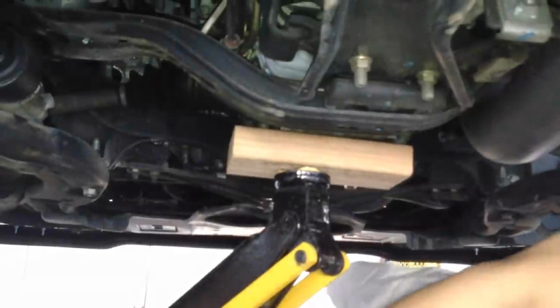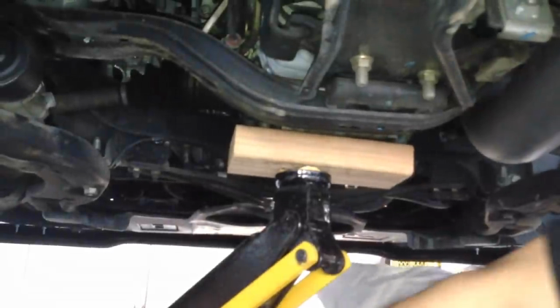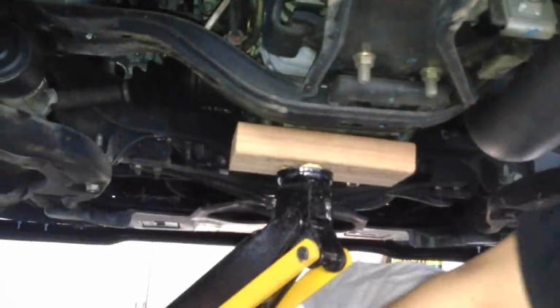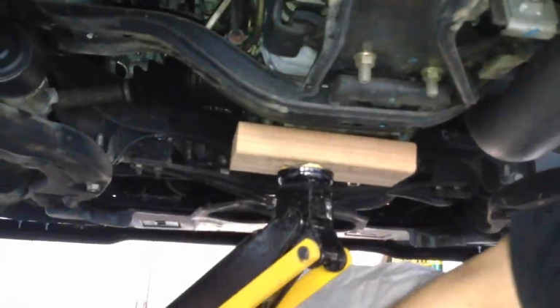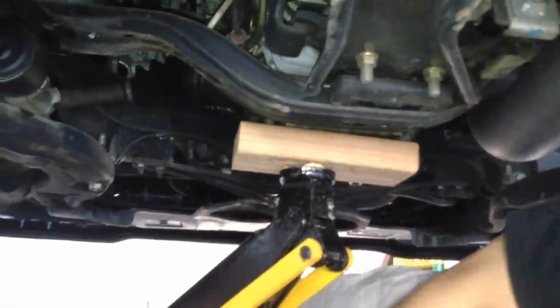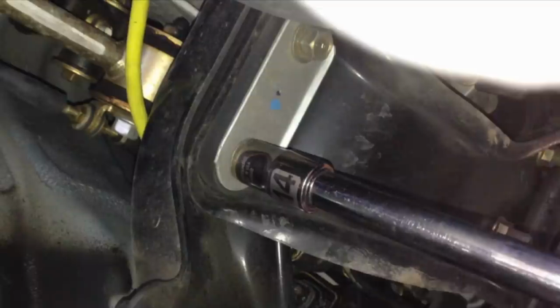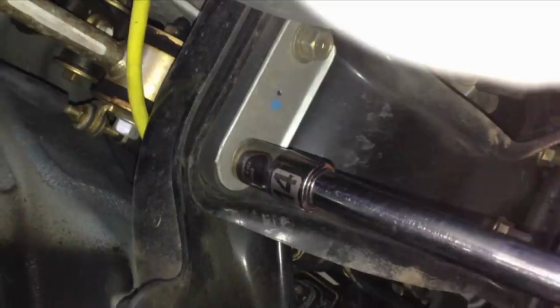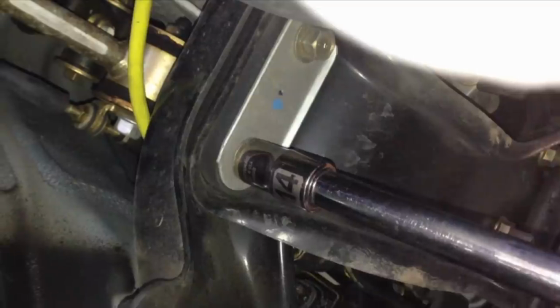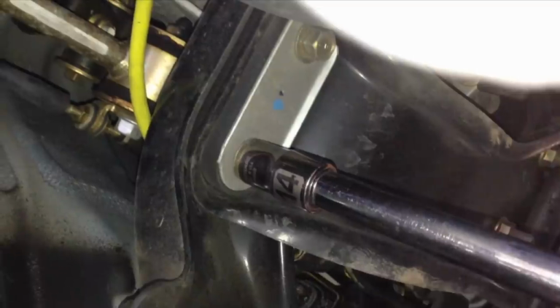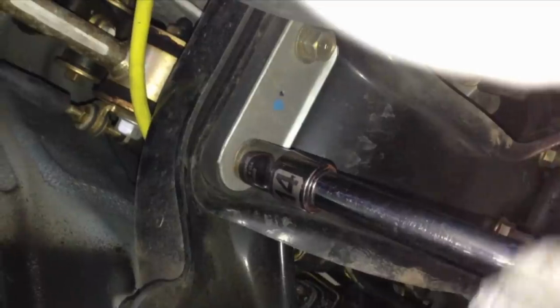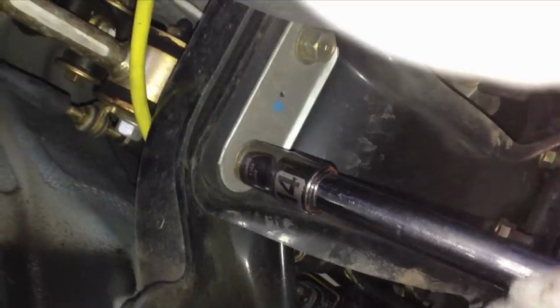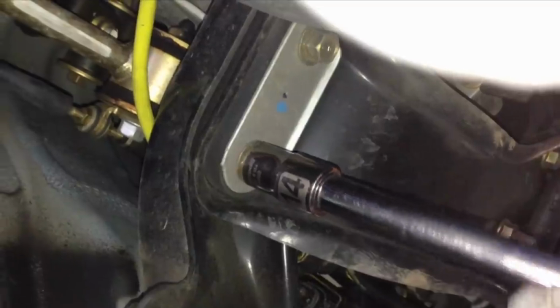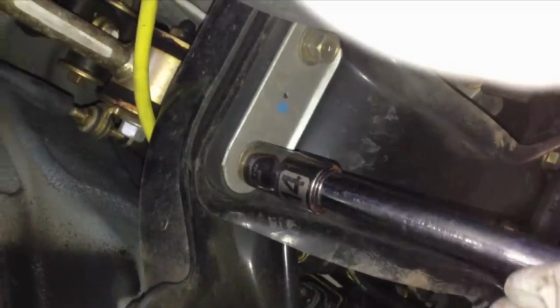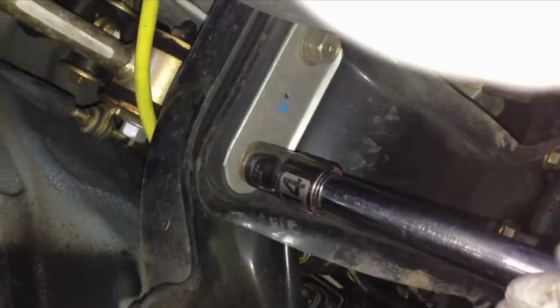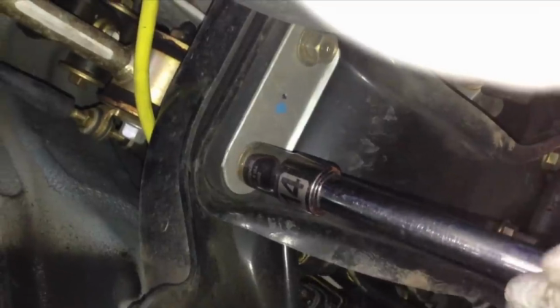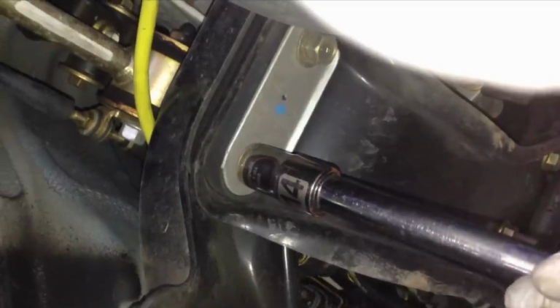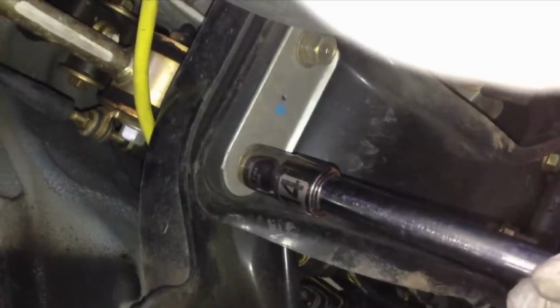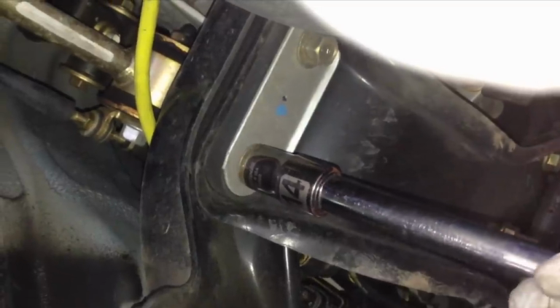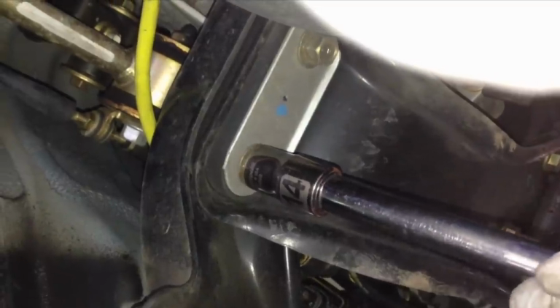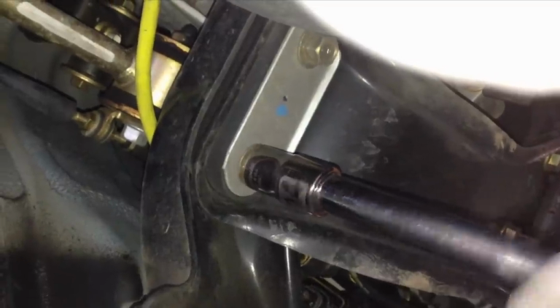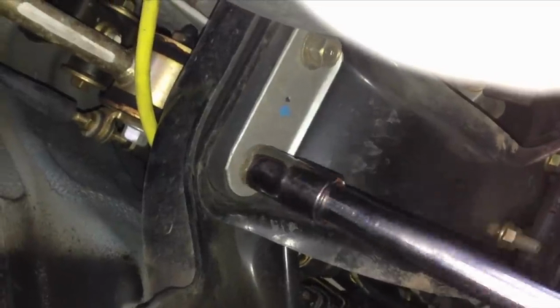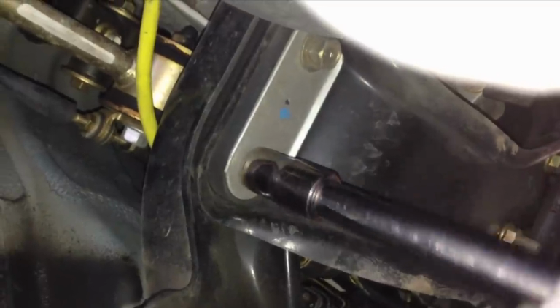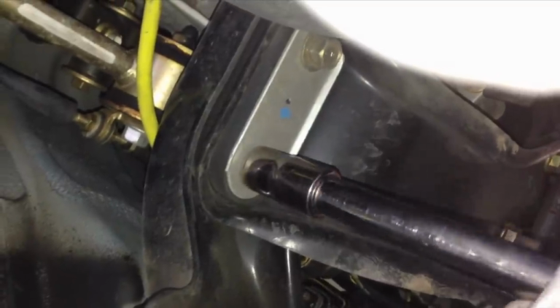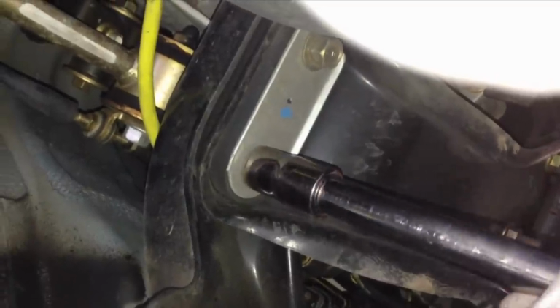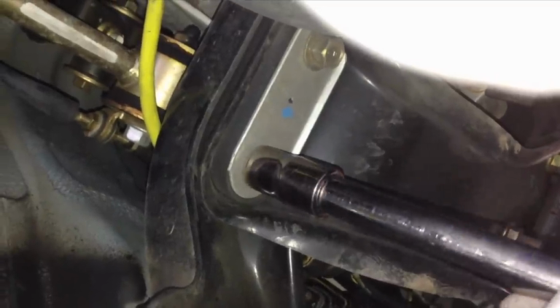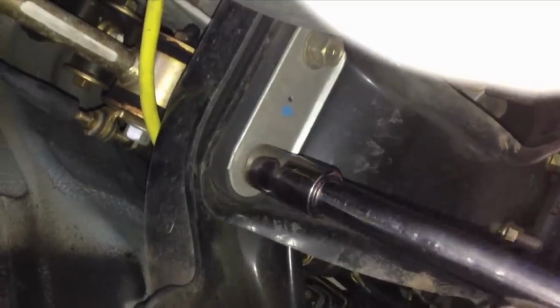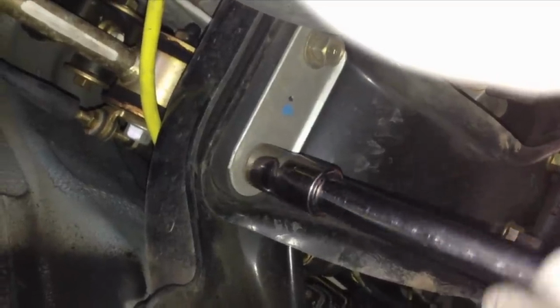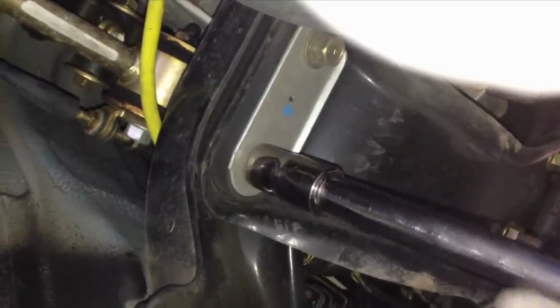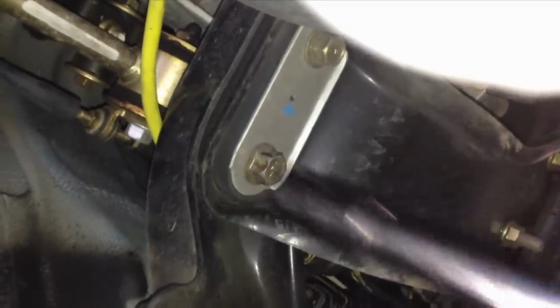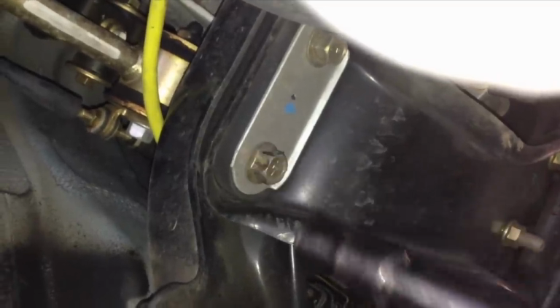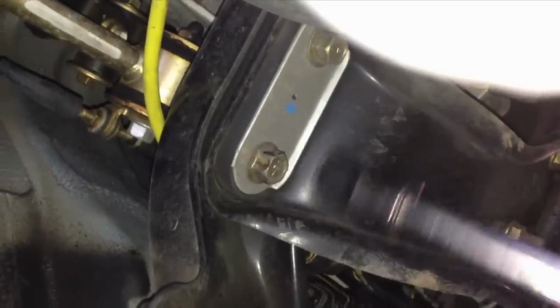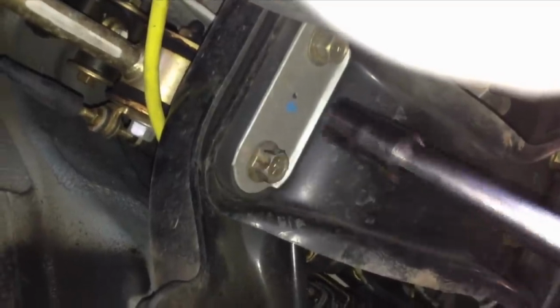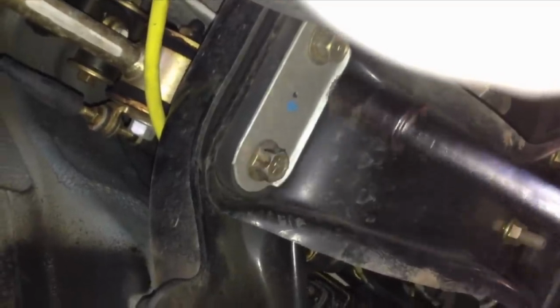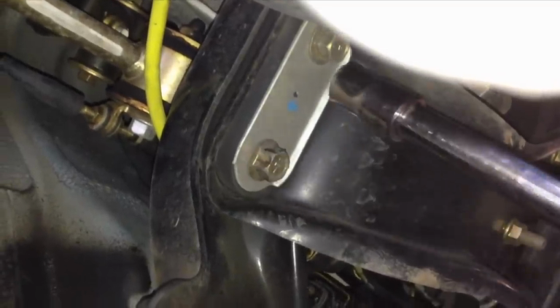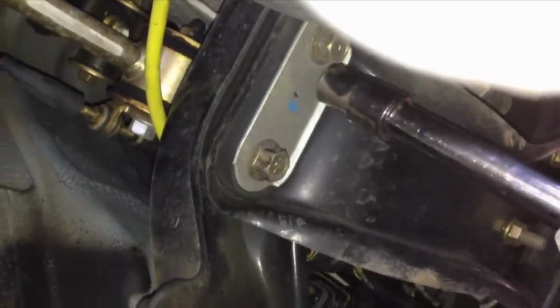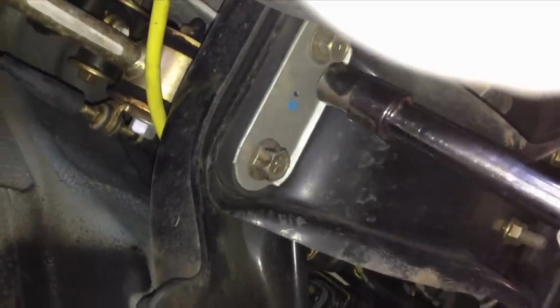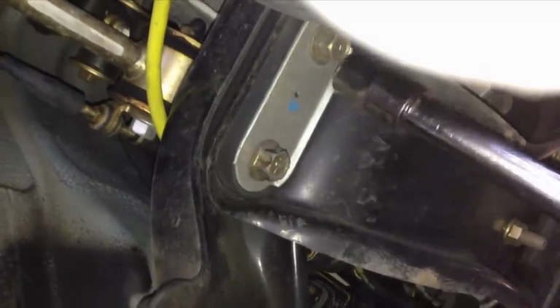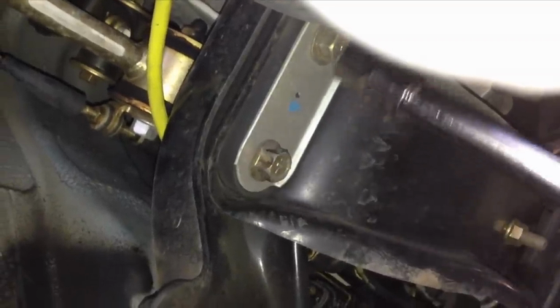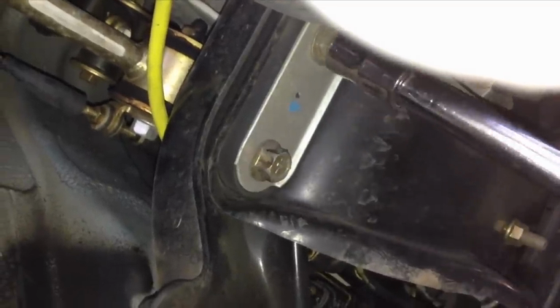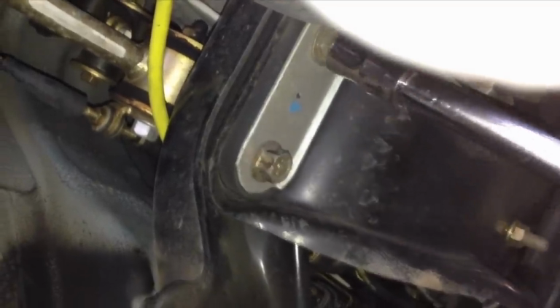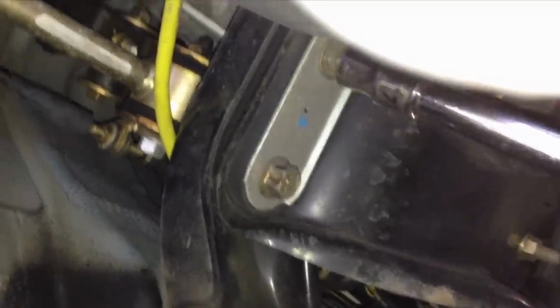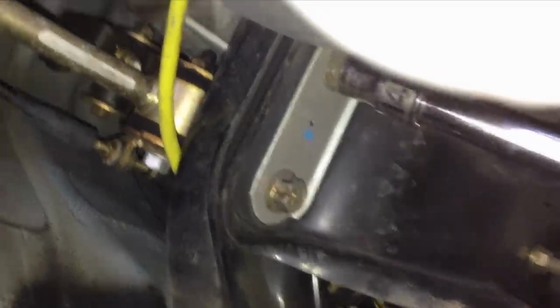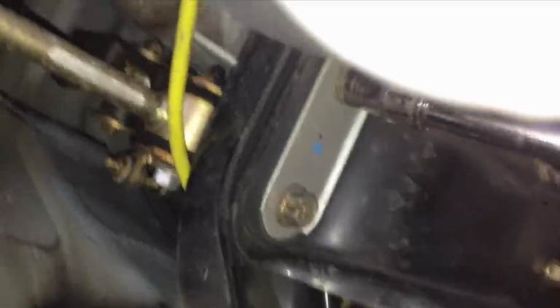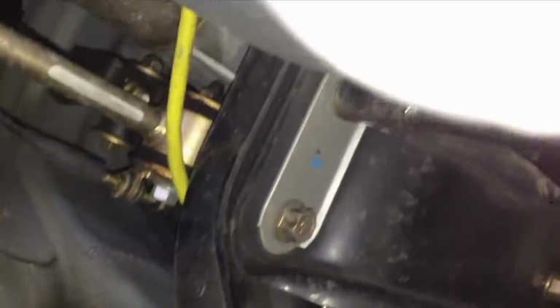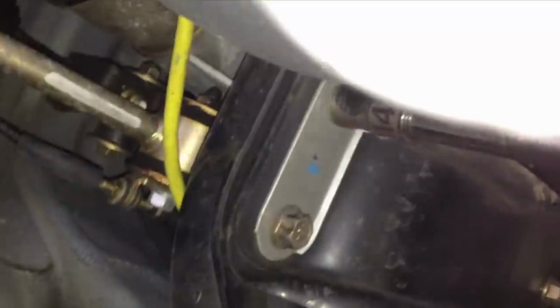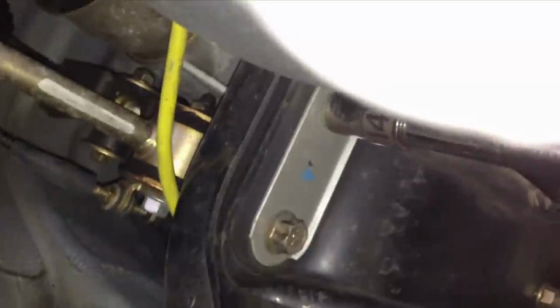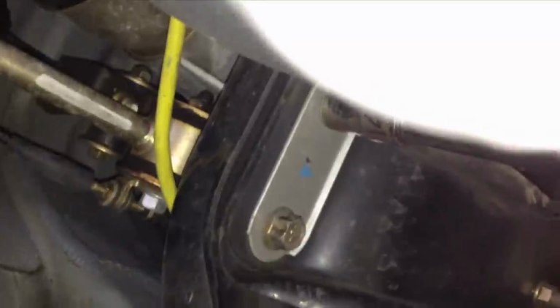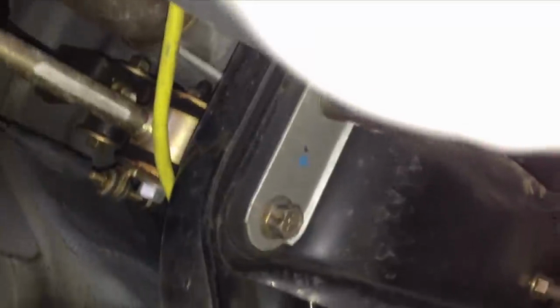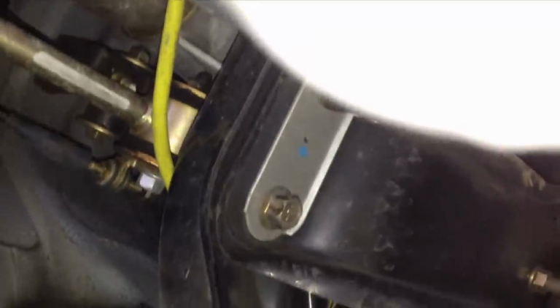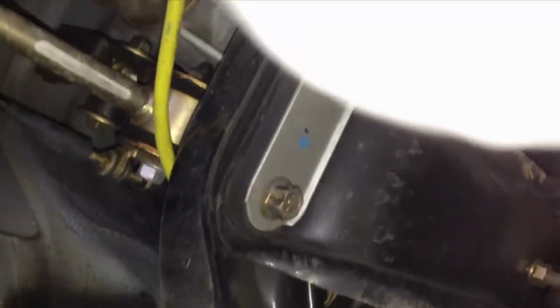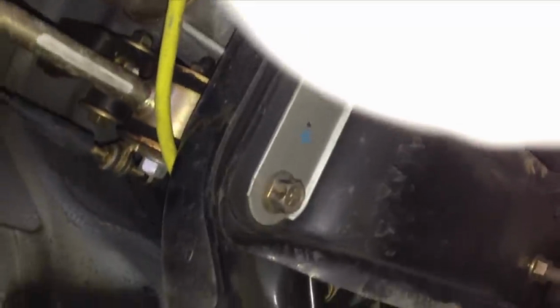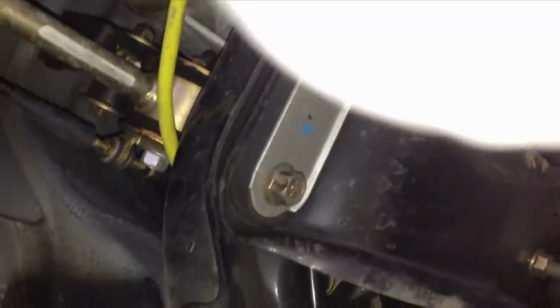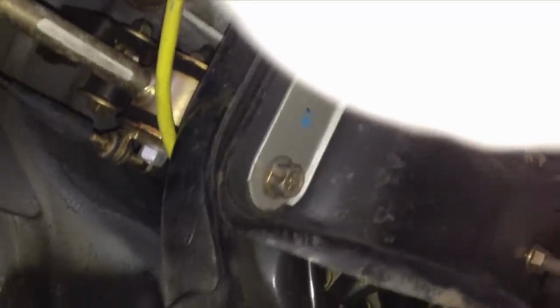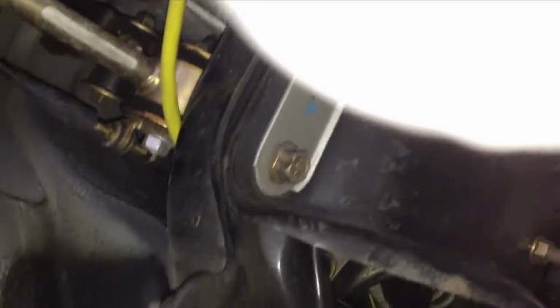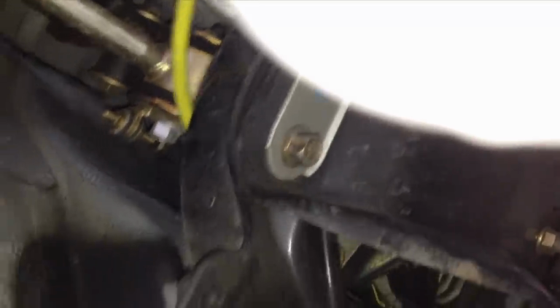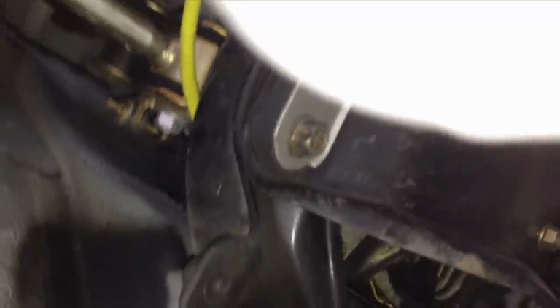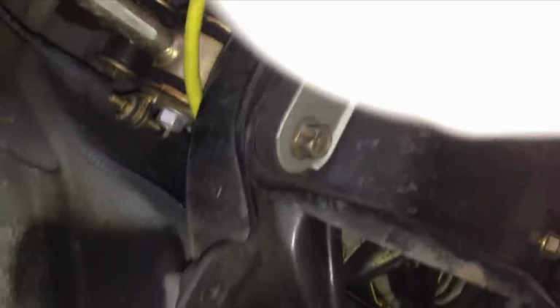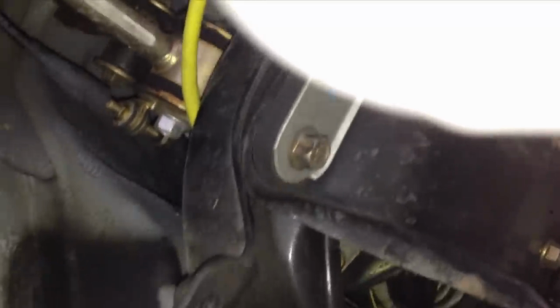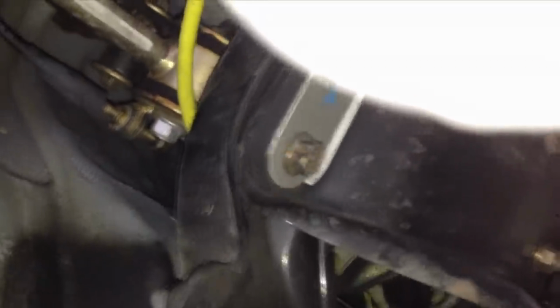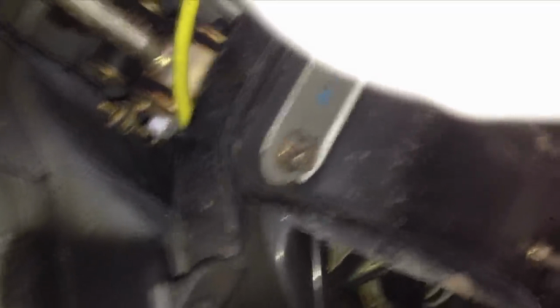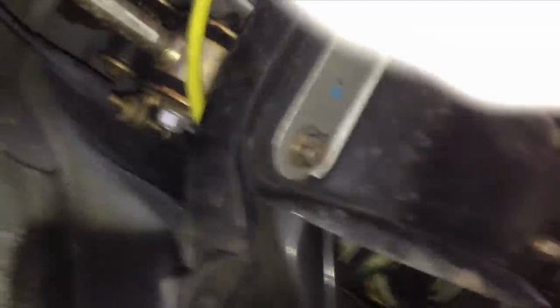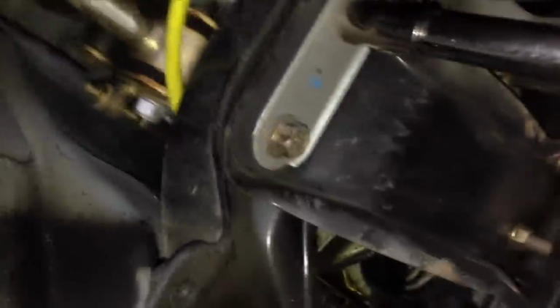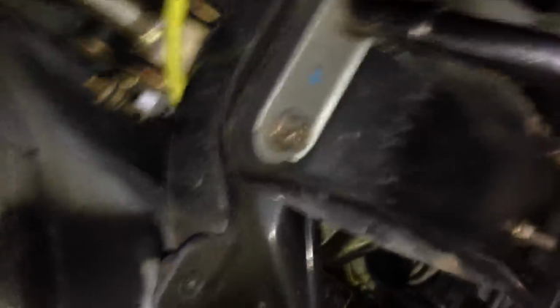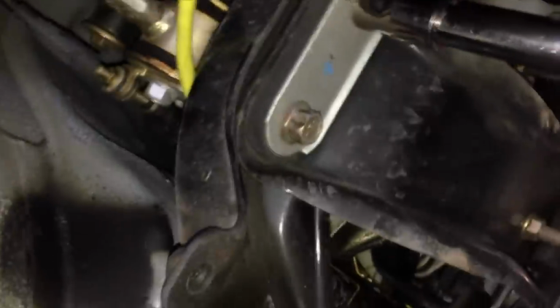Hey guys, so Cartboy shifter bushings today. What you want to do is put the tranny on a jack to support it just a little bit.